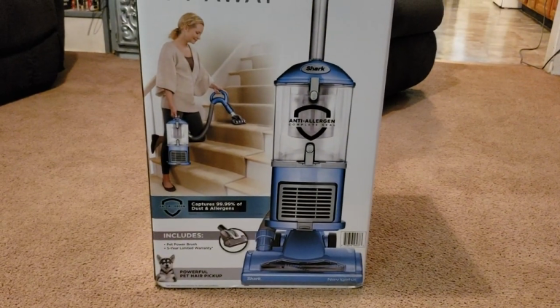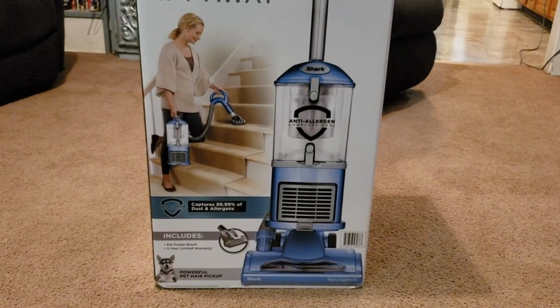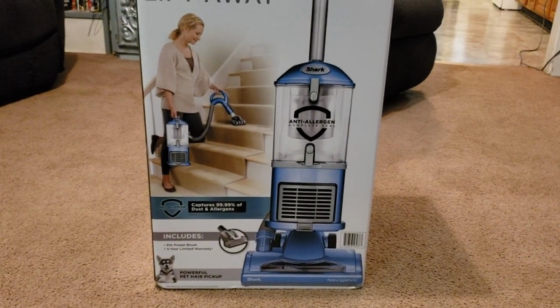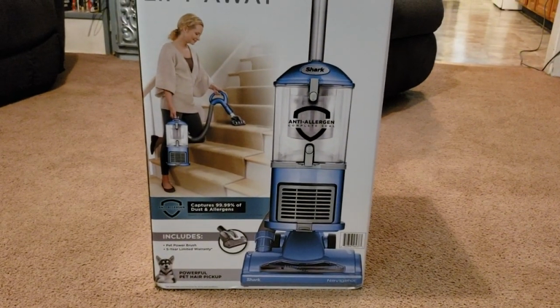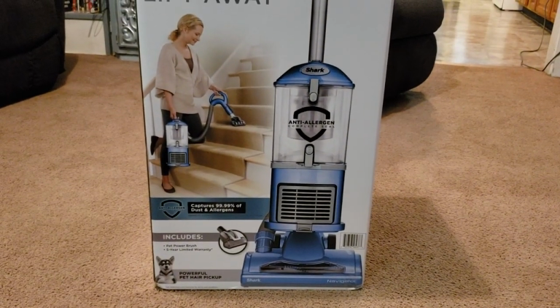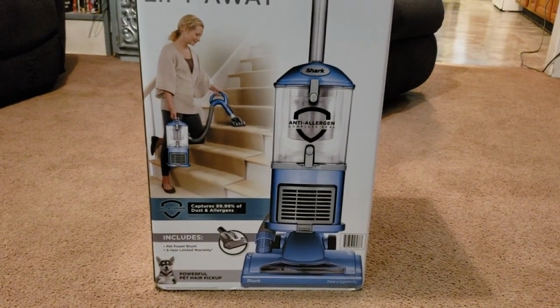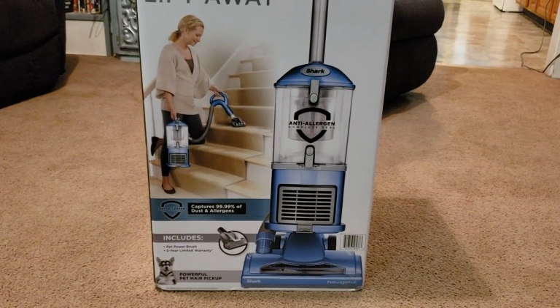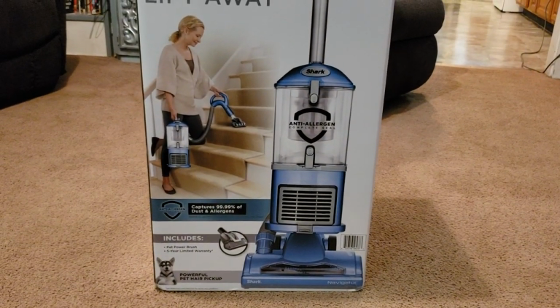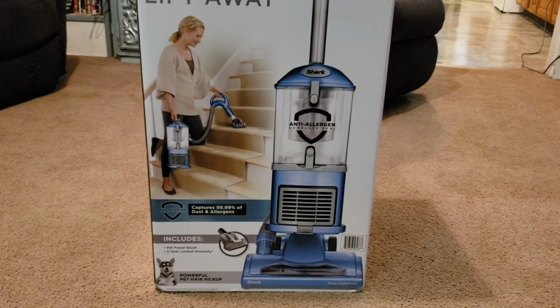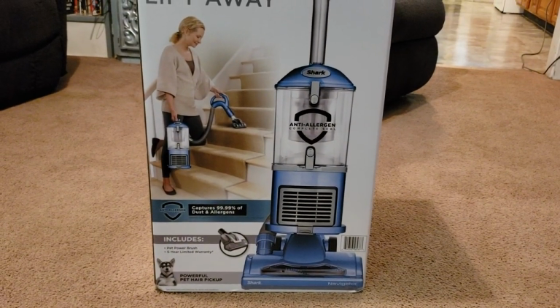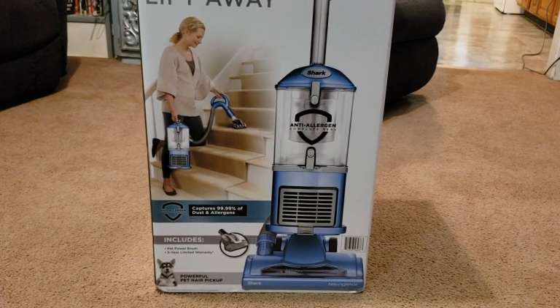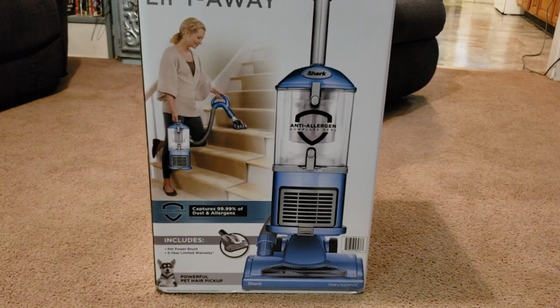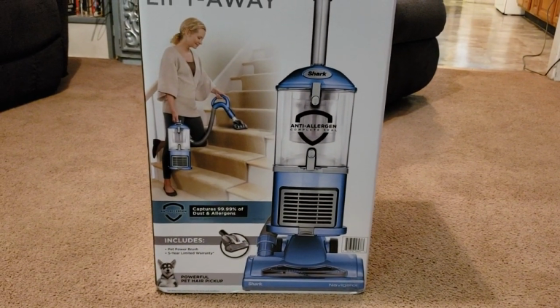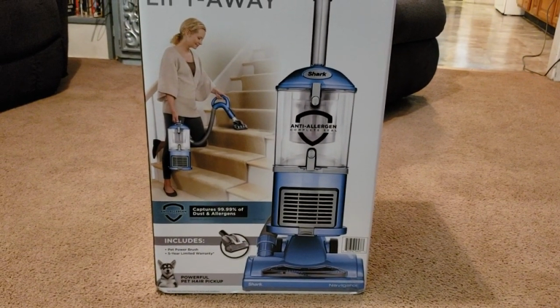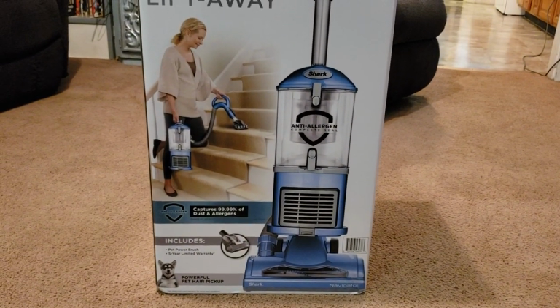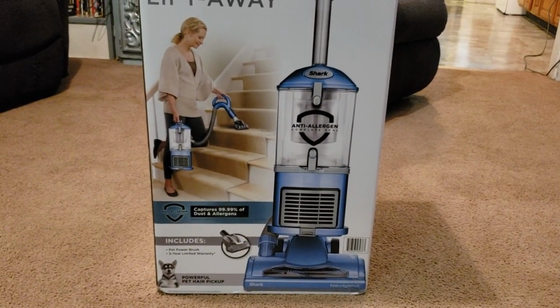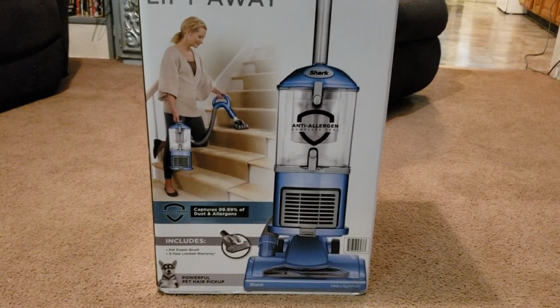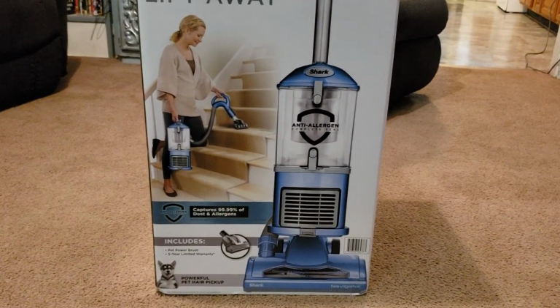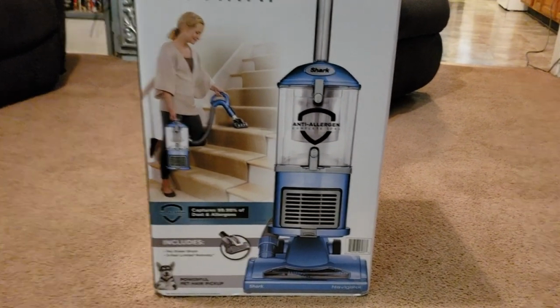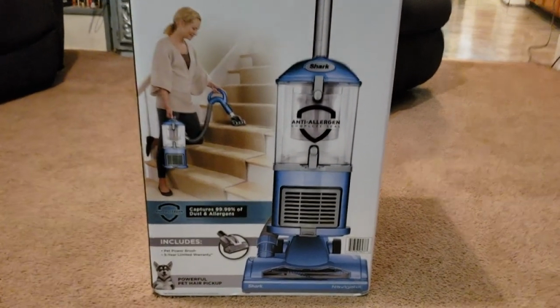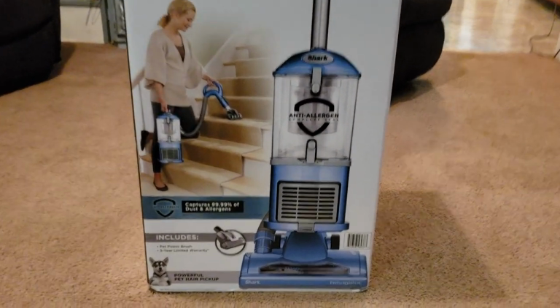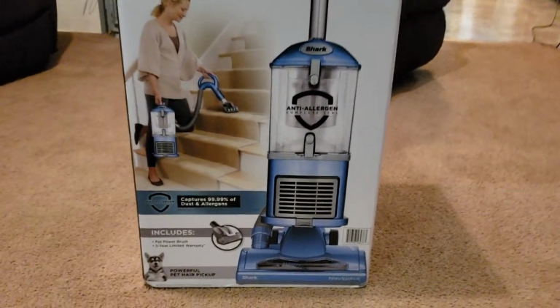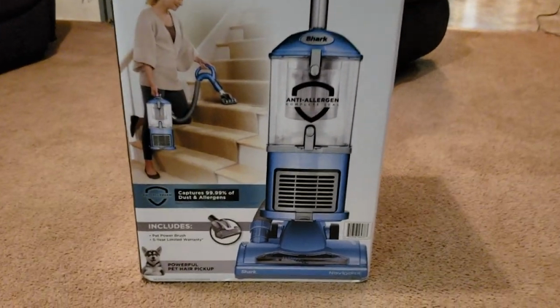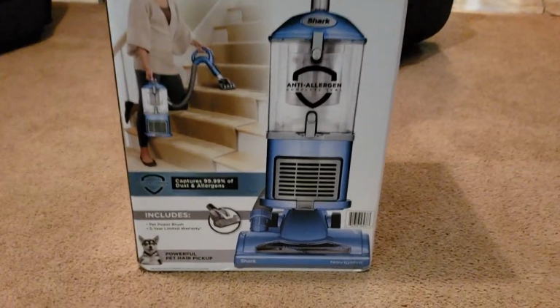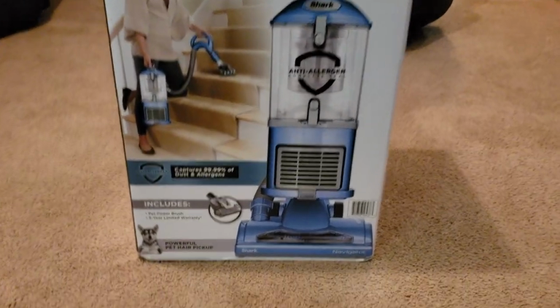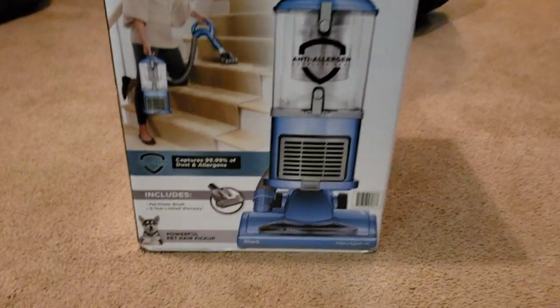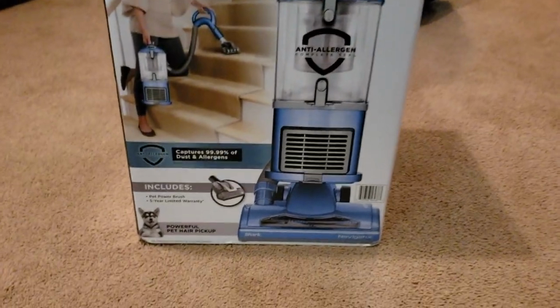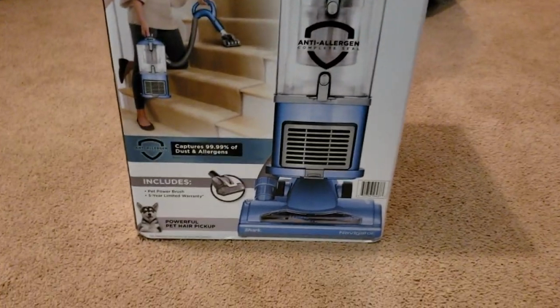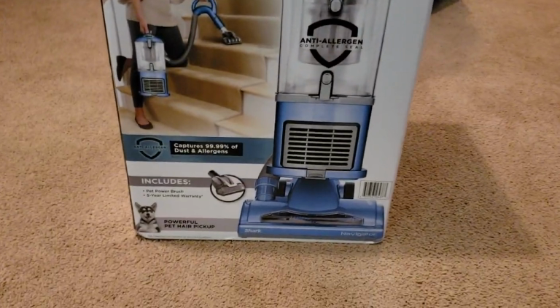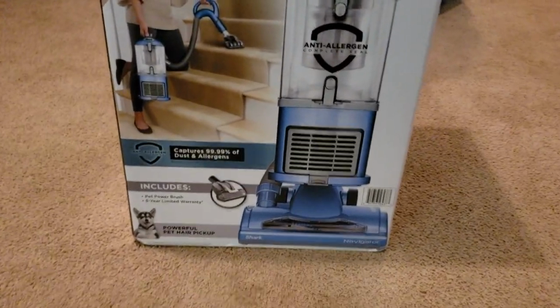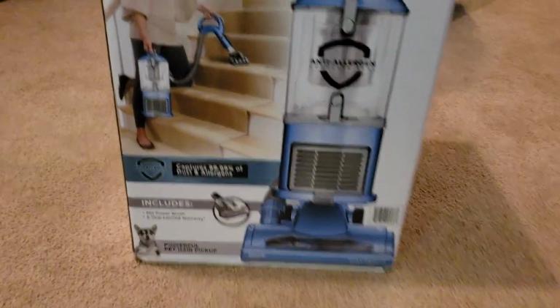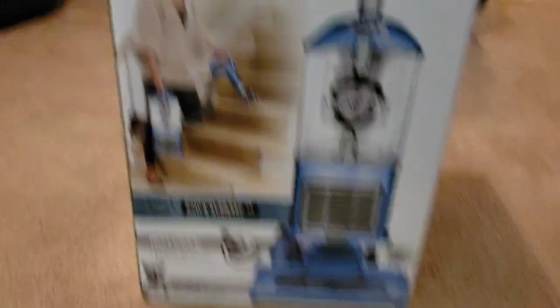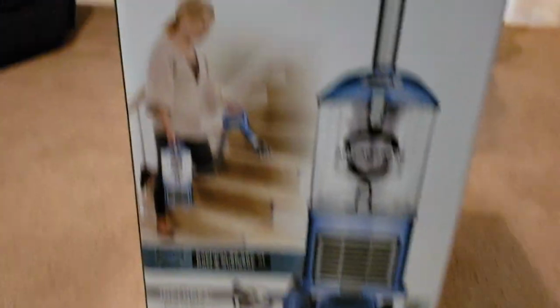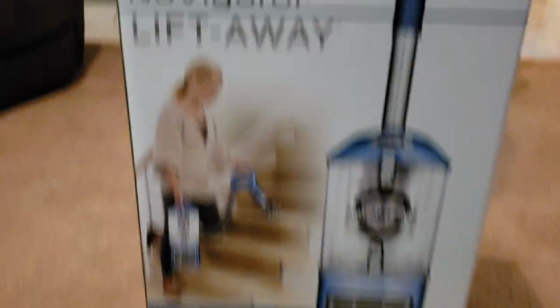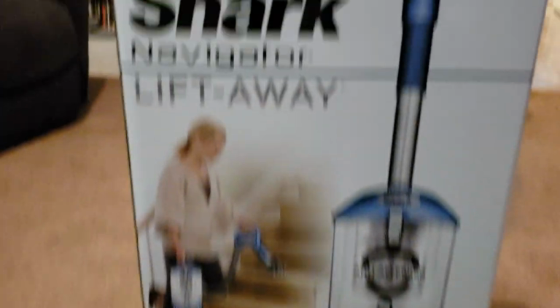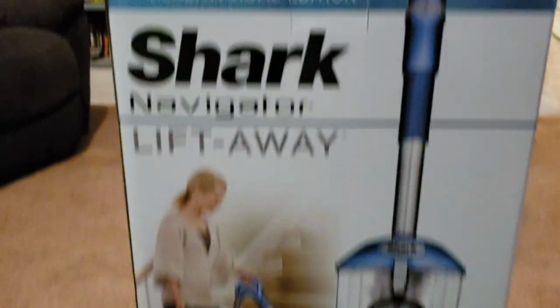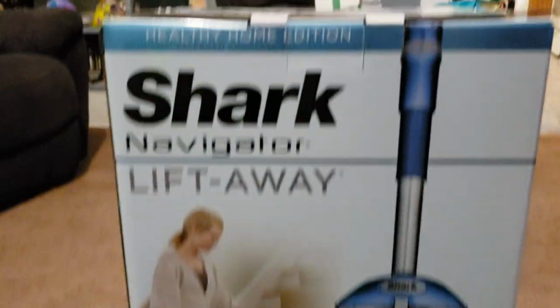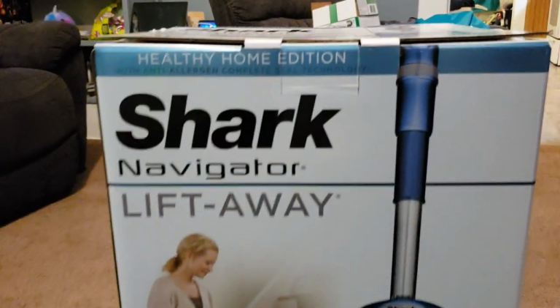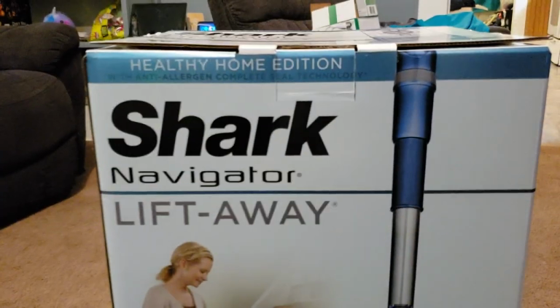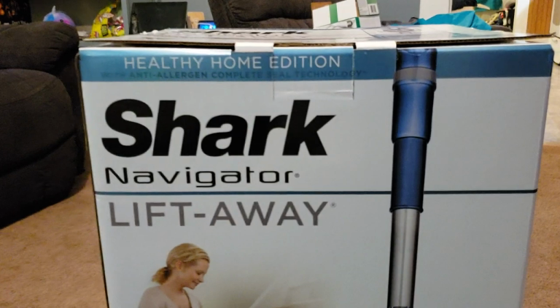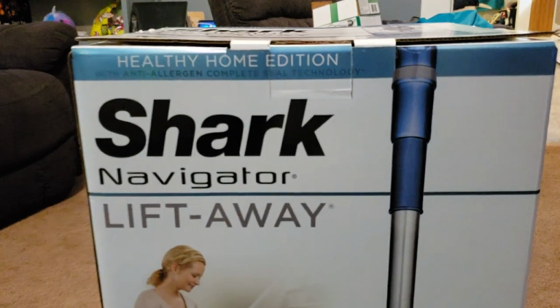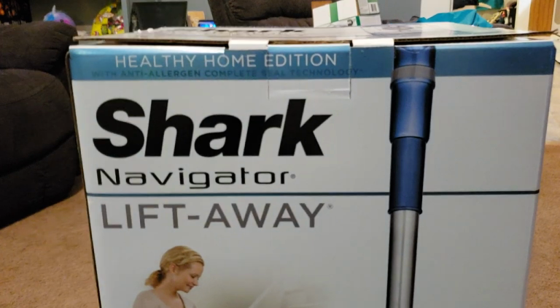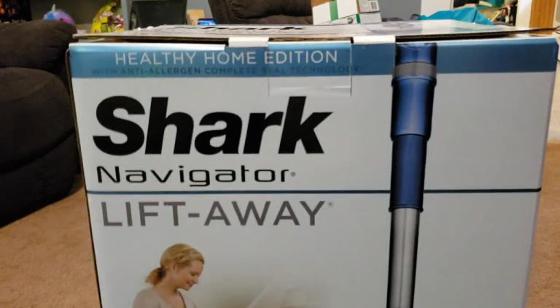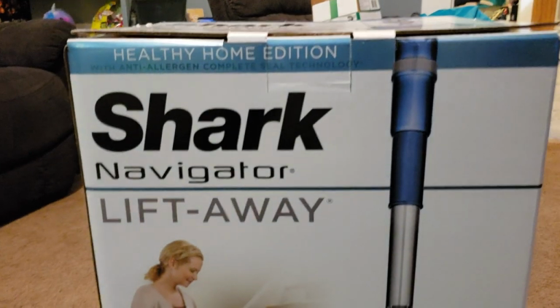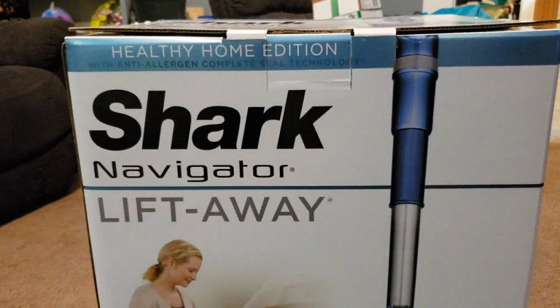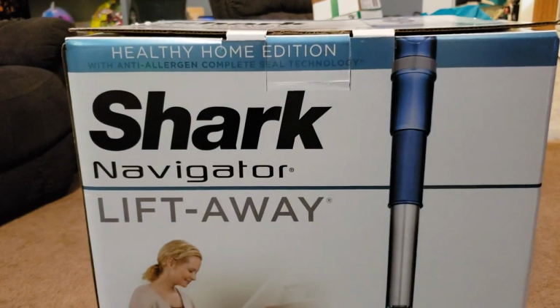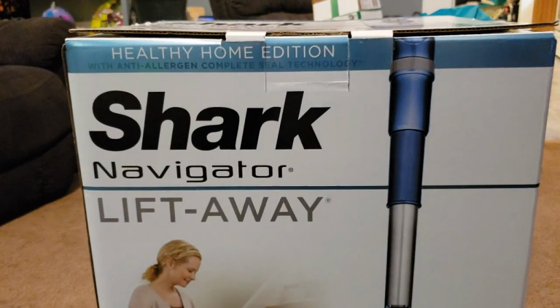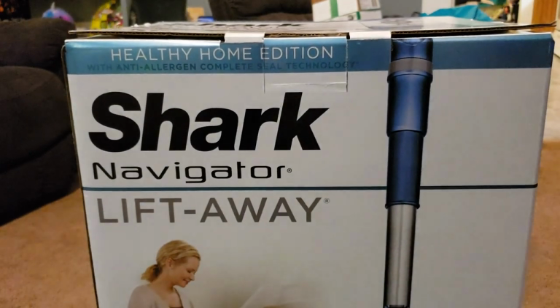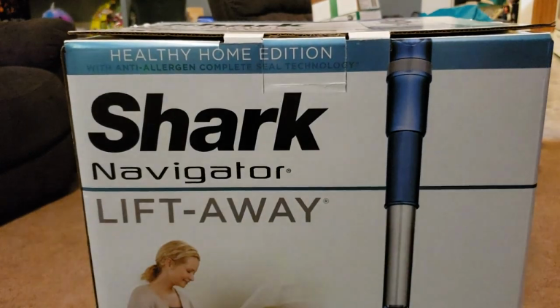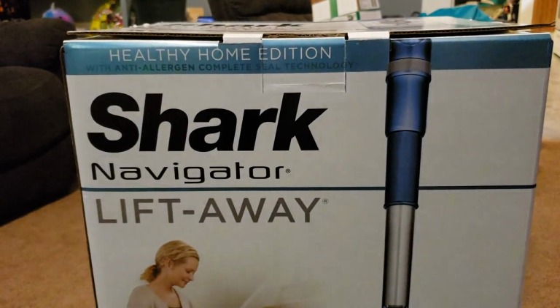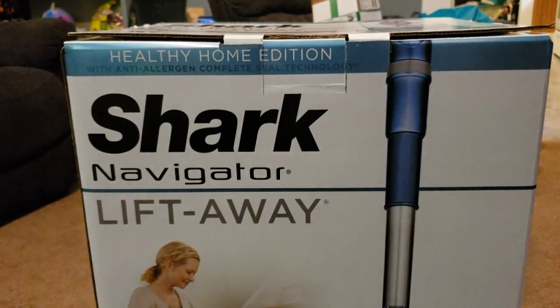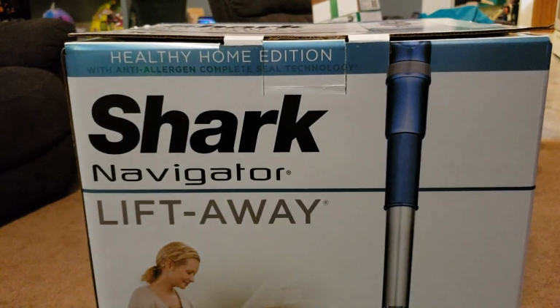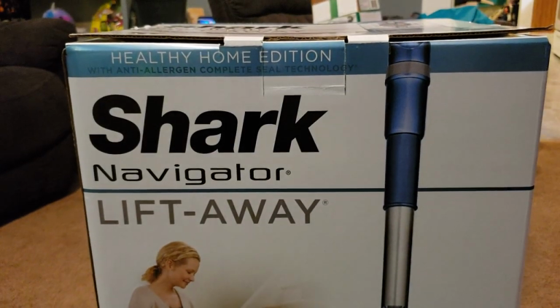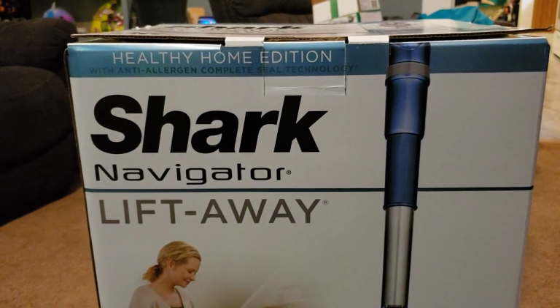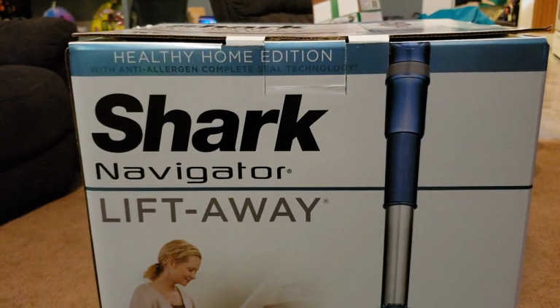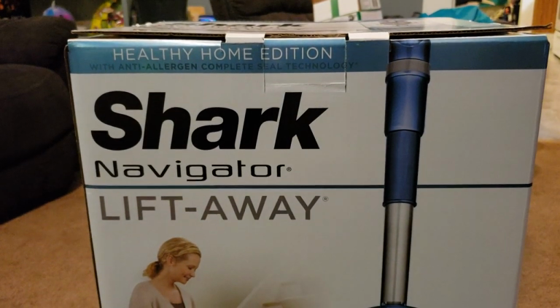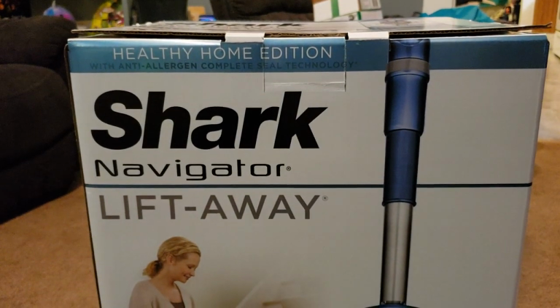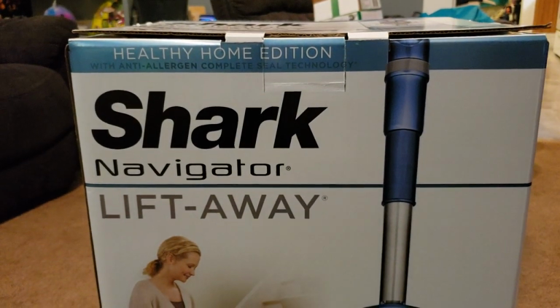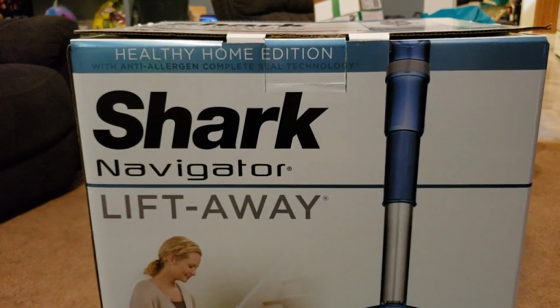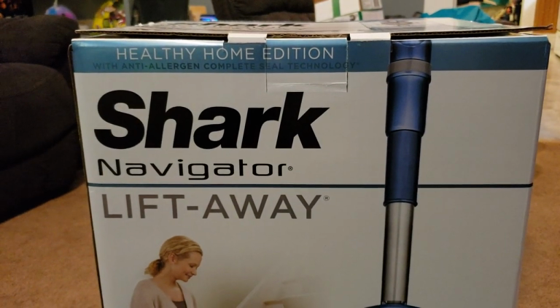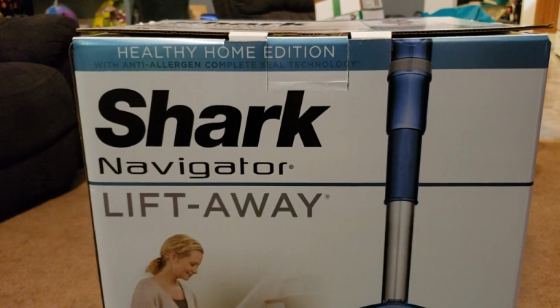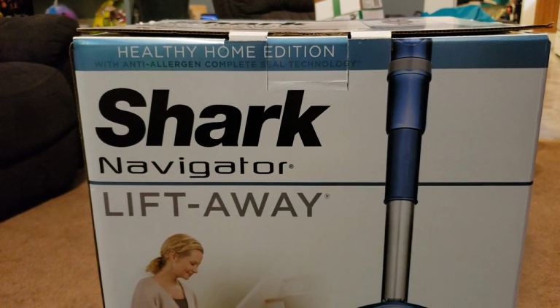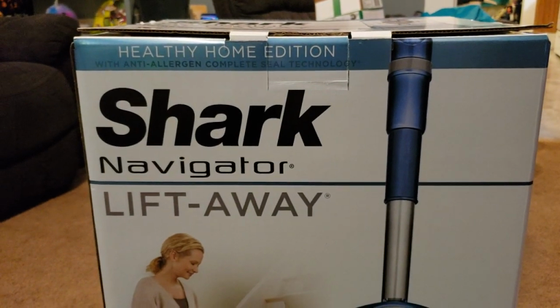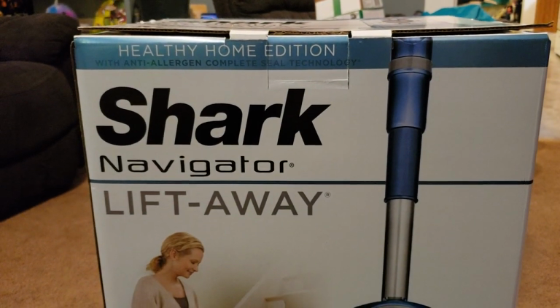What's up guys, Intellitech Studios here, and today will be the unboxing of the Shark Navigator Lift-Away Healthy Home Edition.